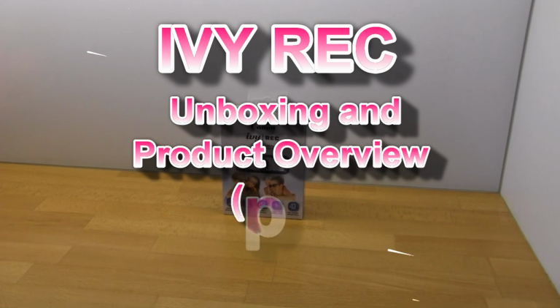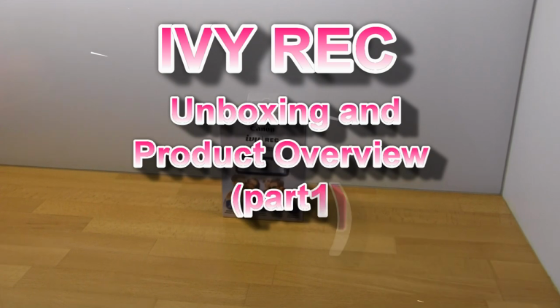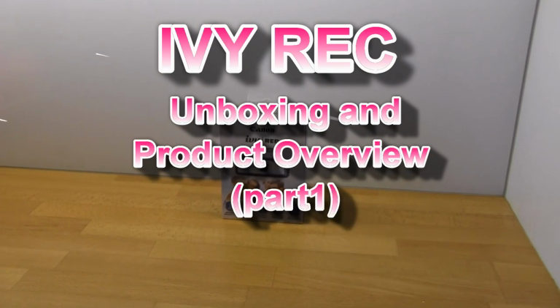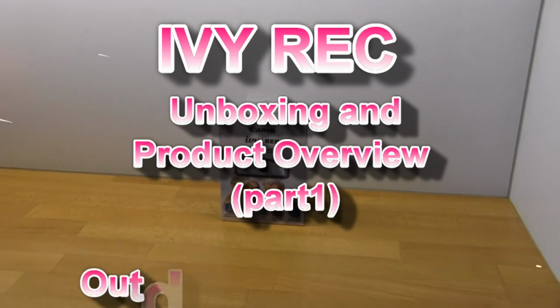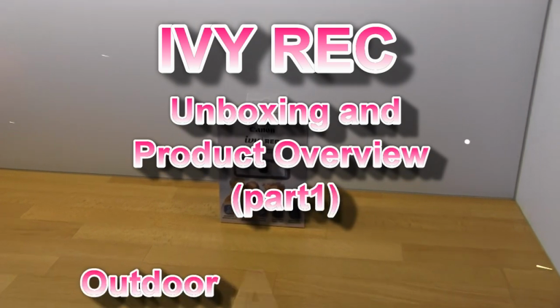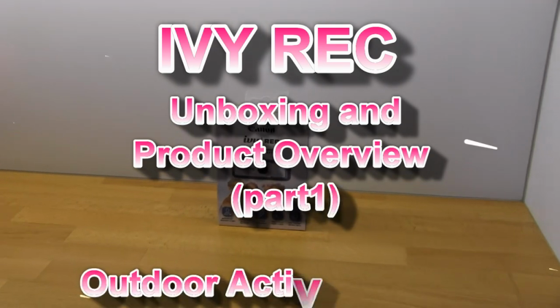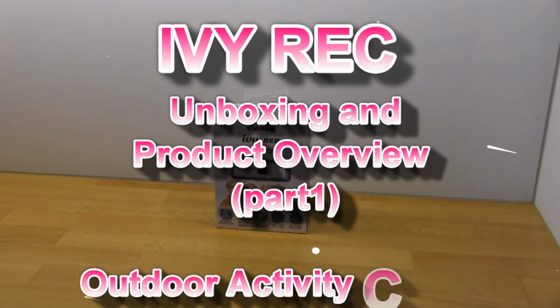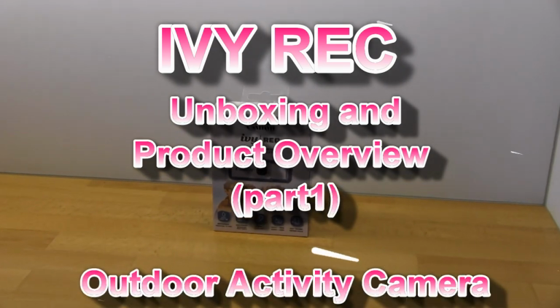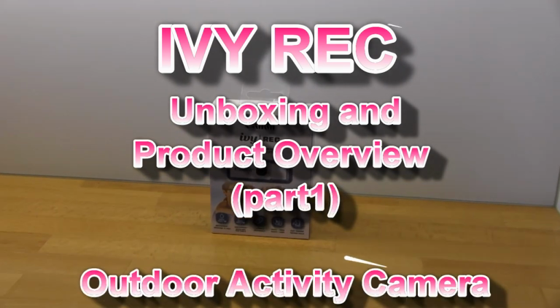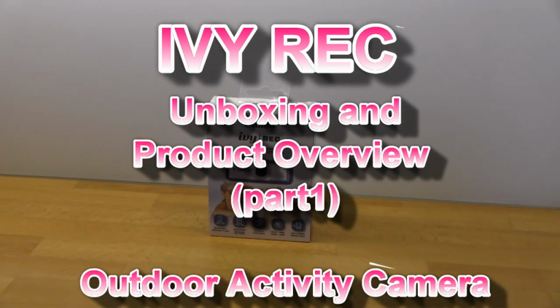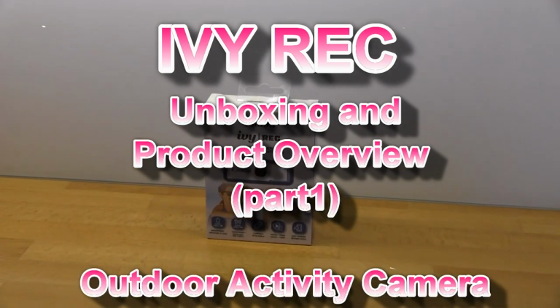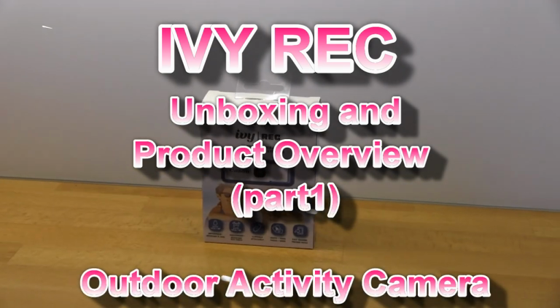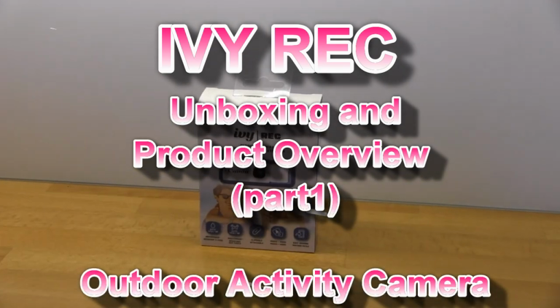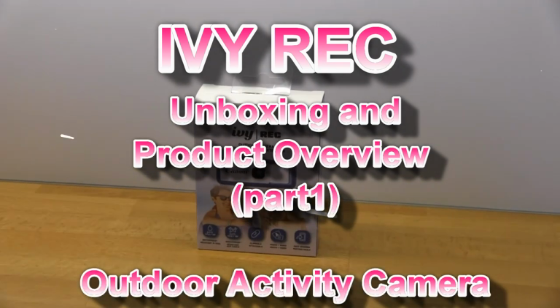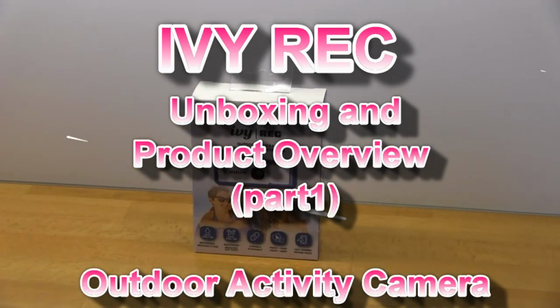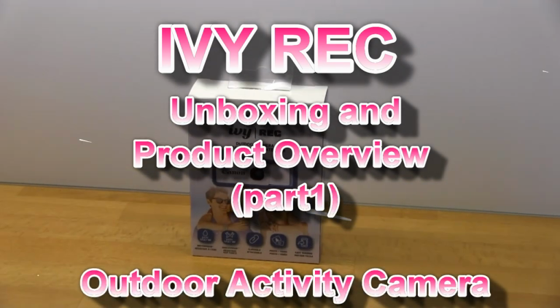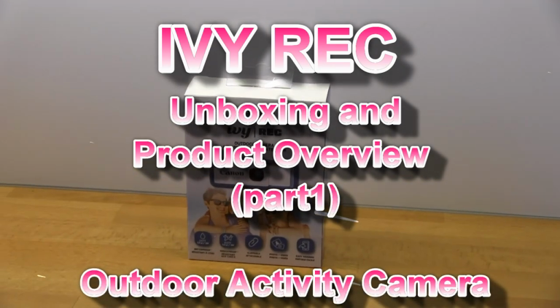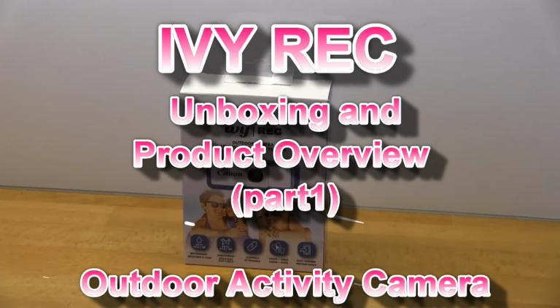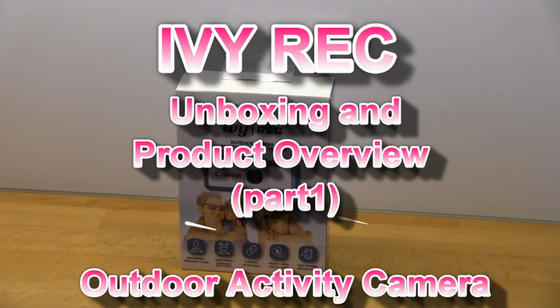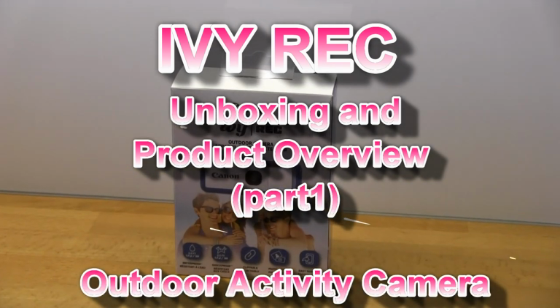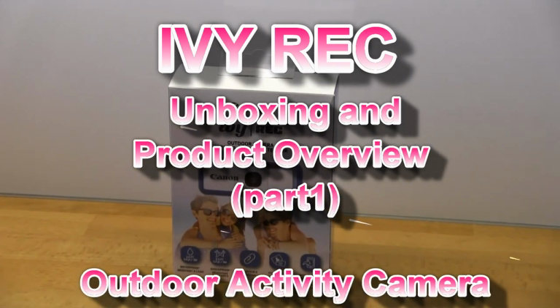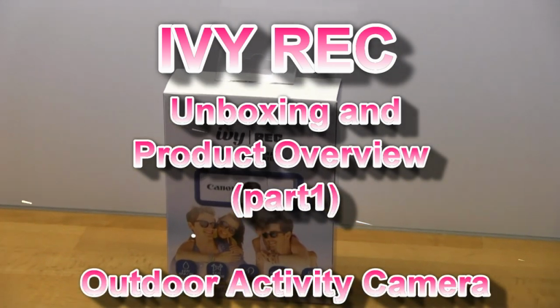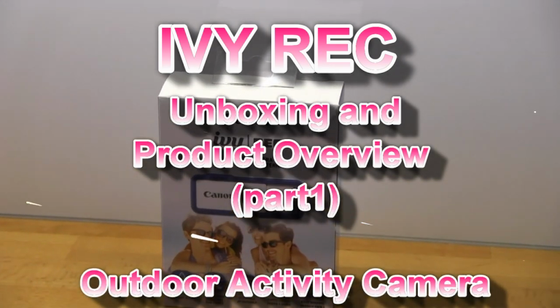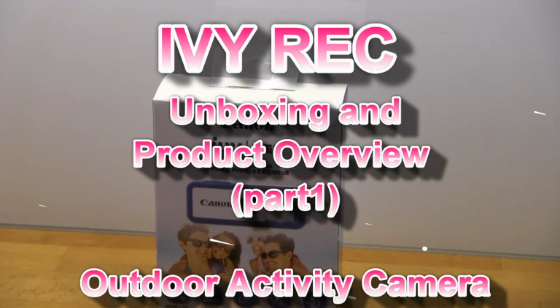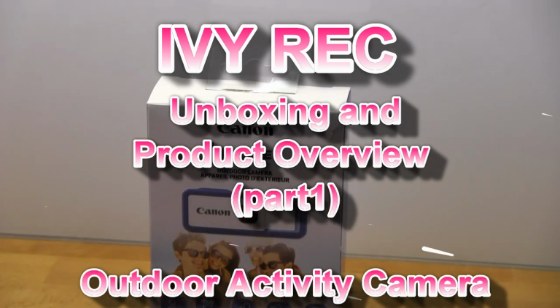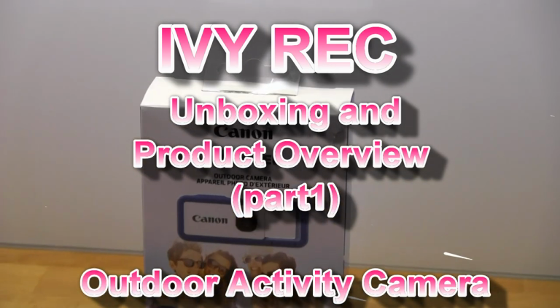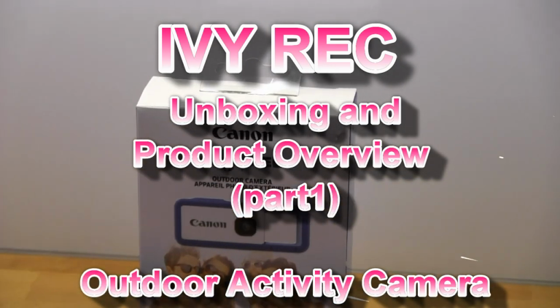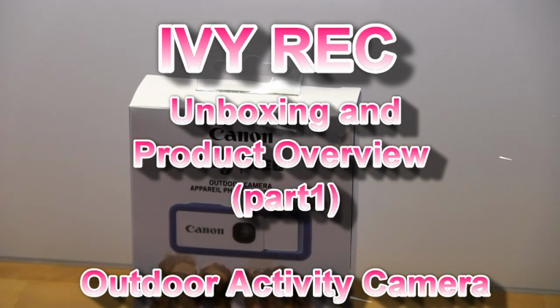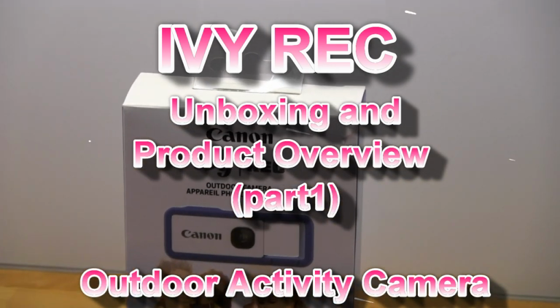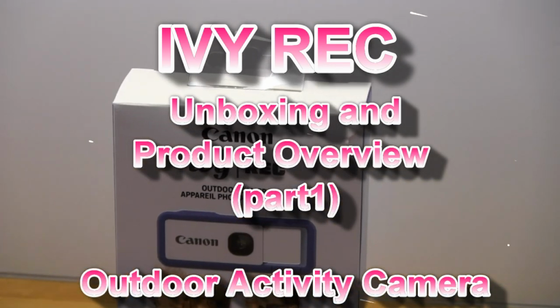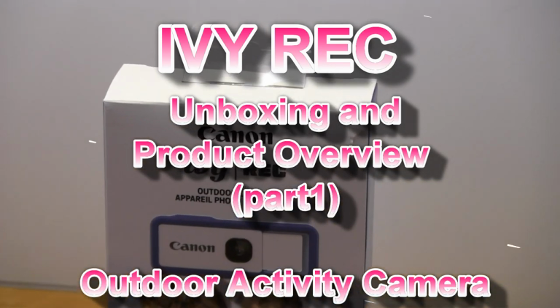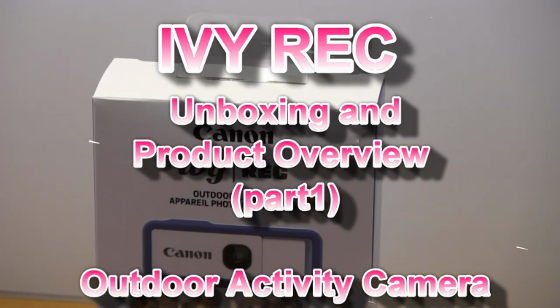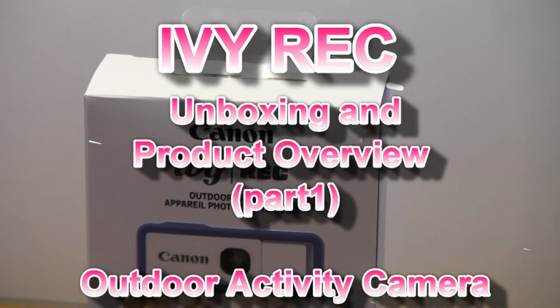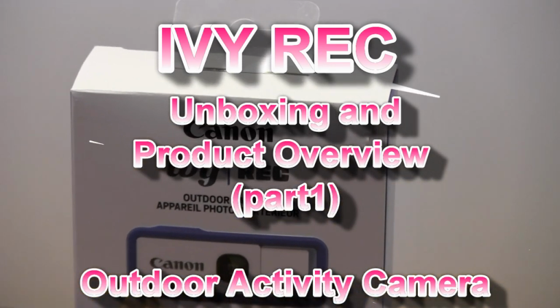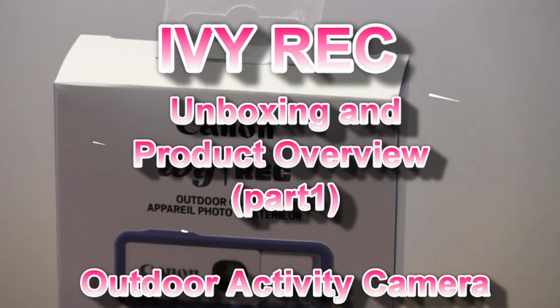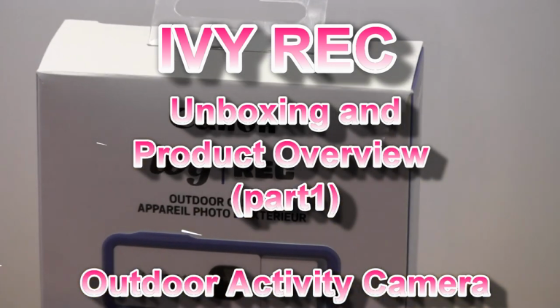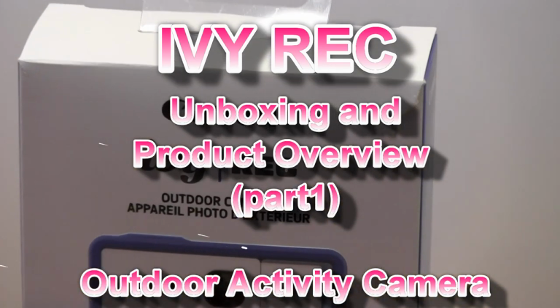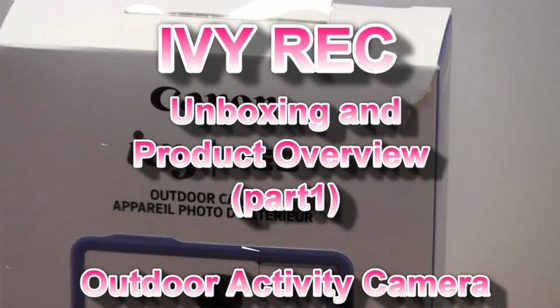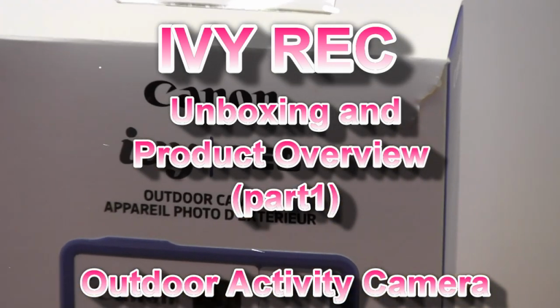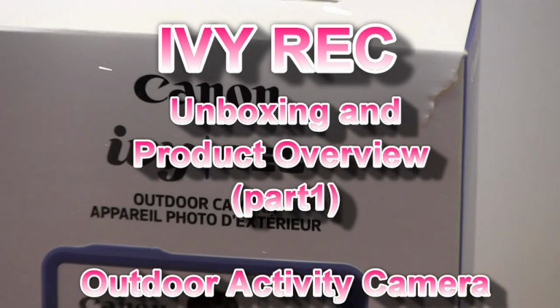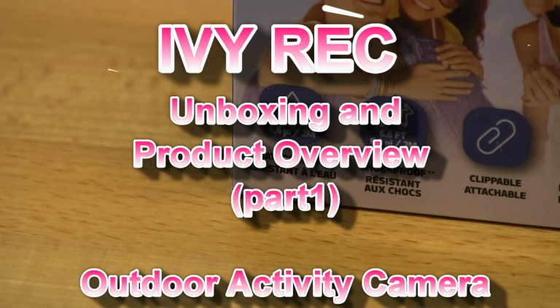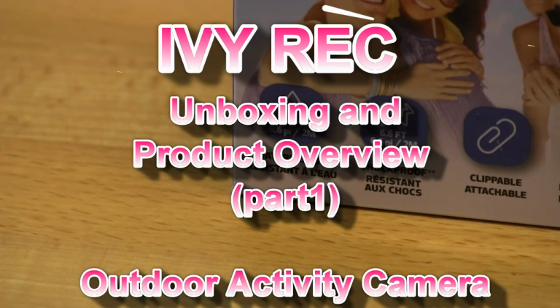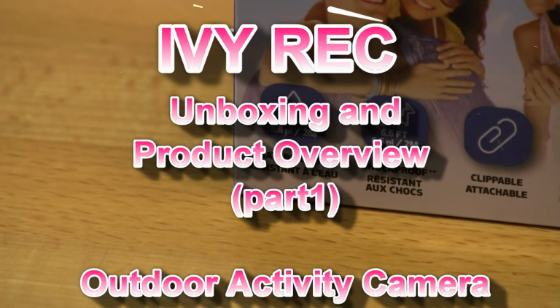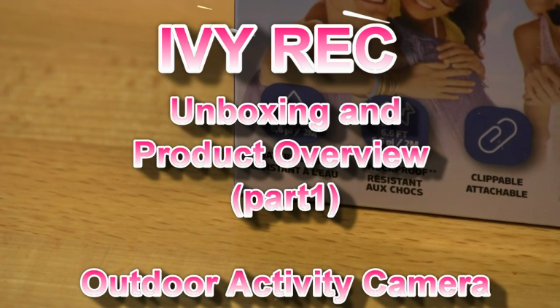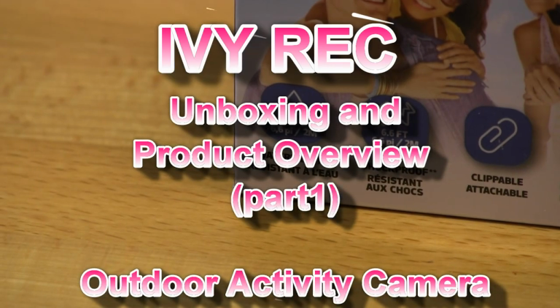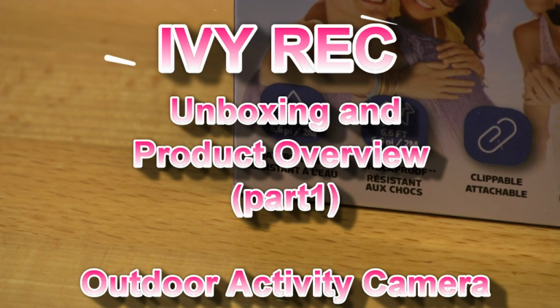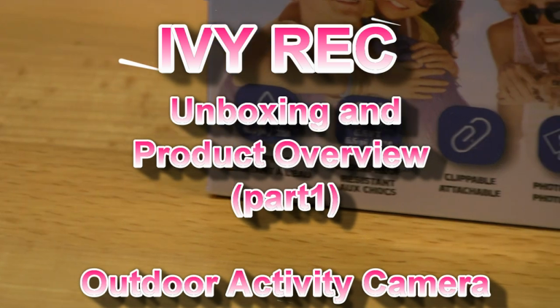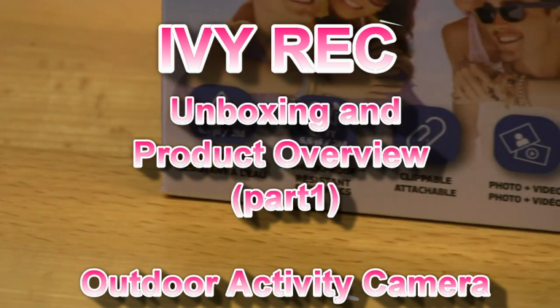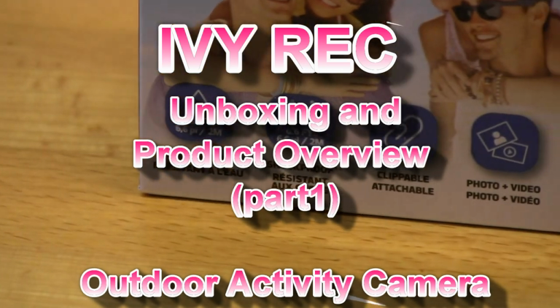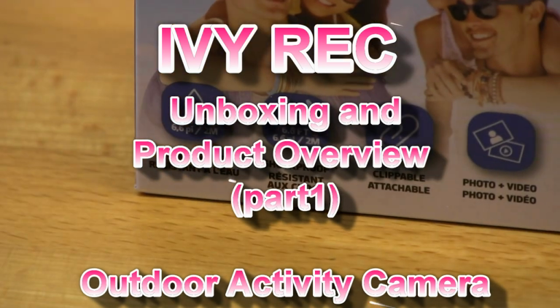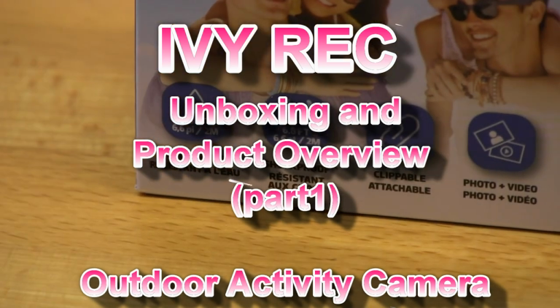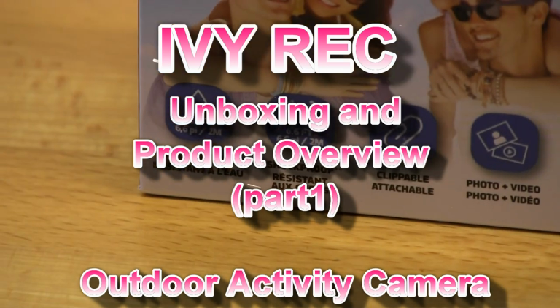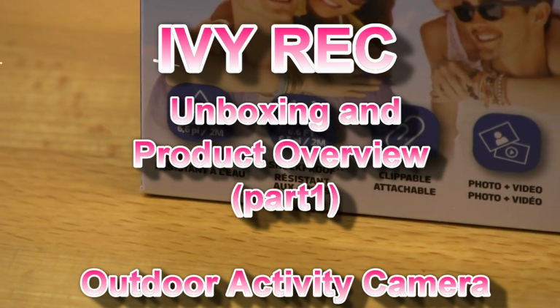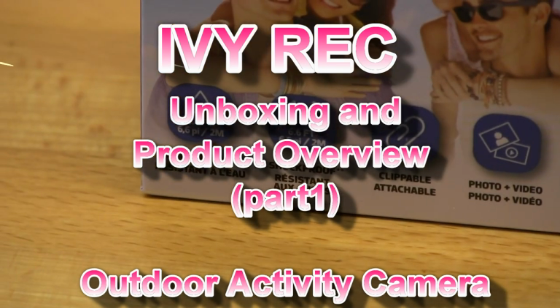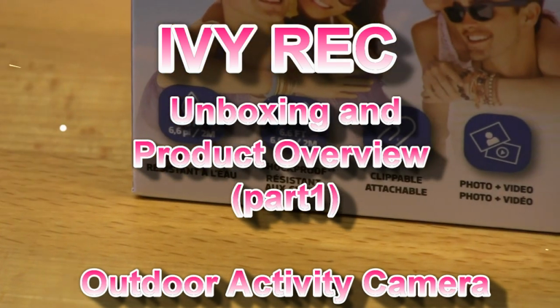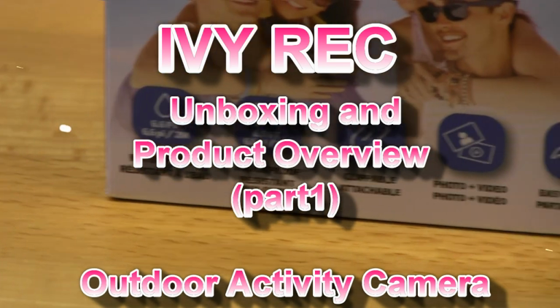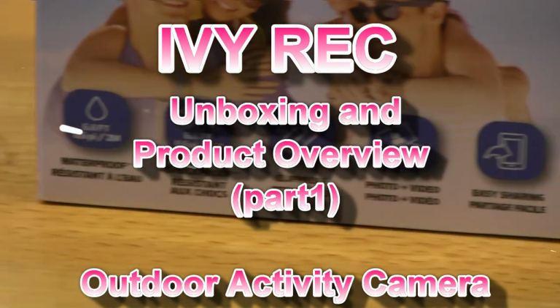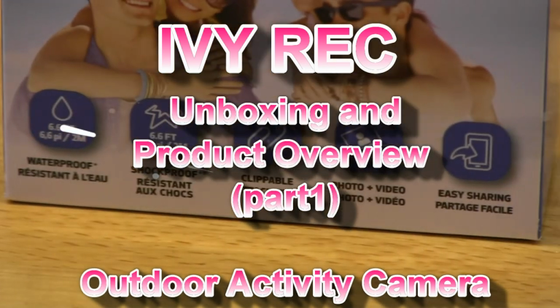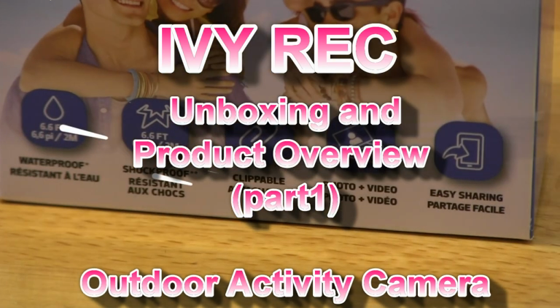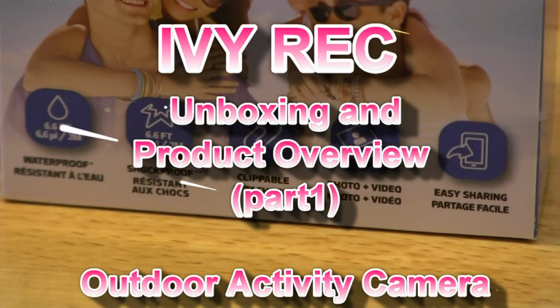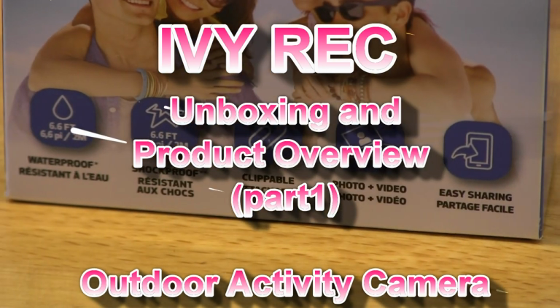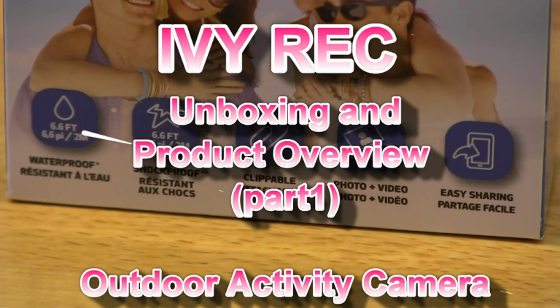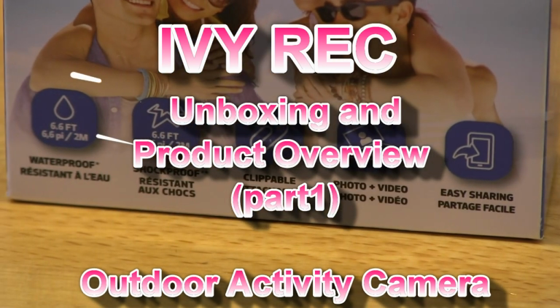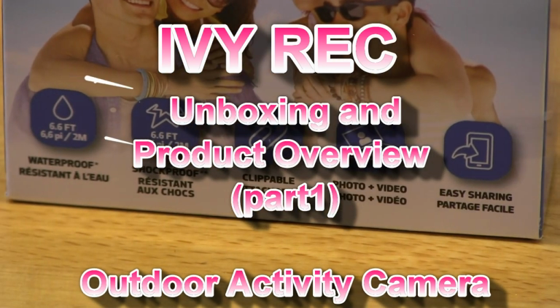Hello! In this video I will unbox and introduce the Canon IV REC camera.